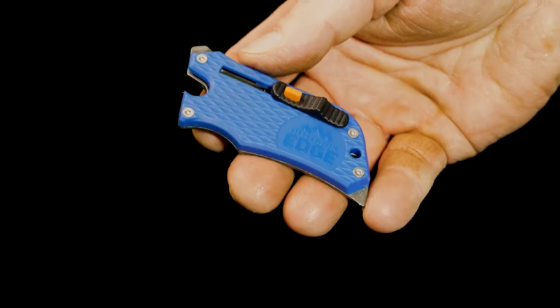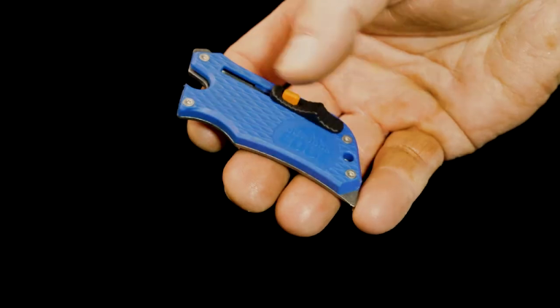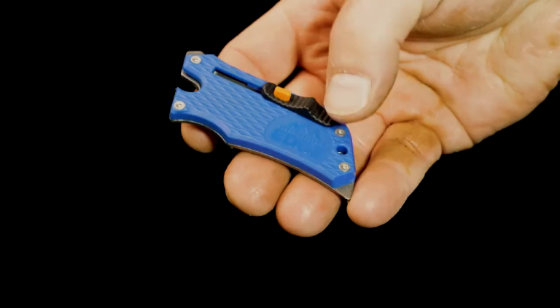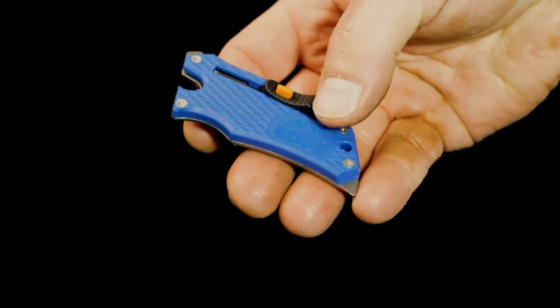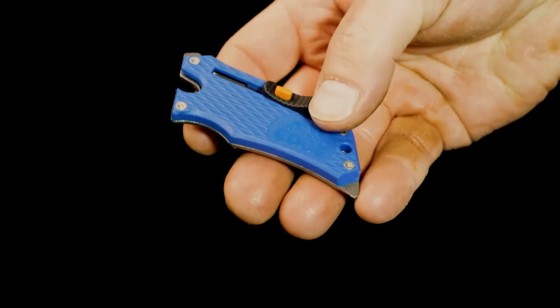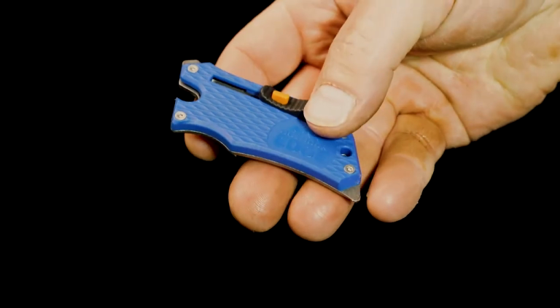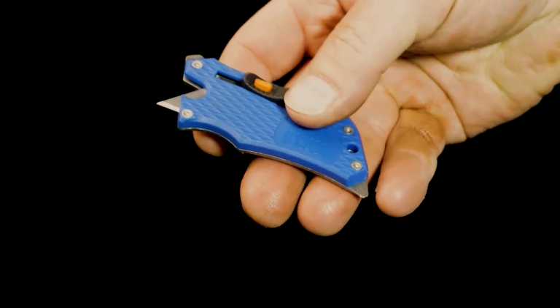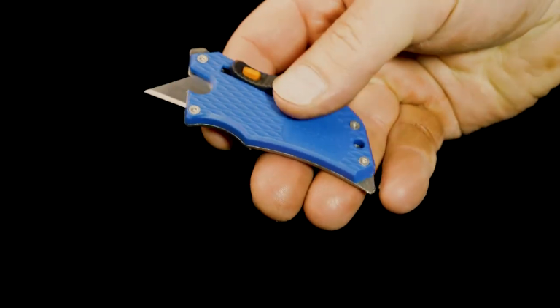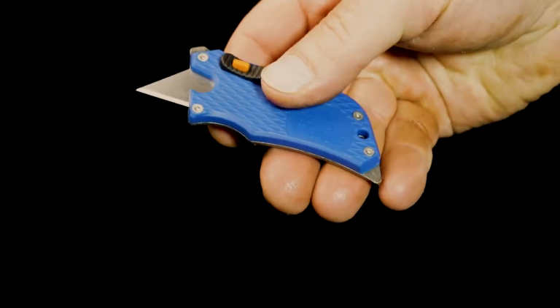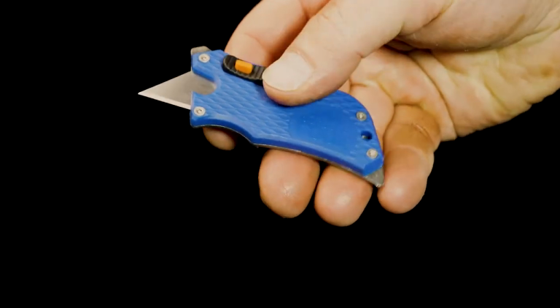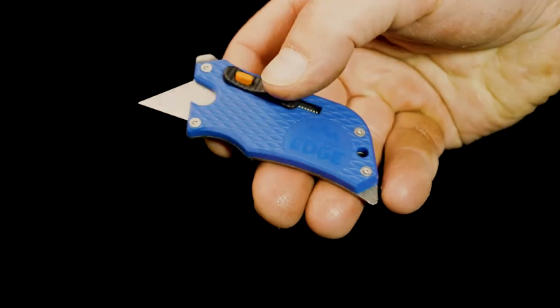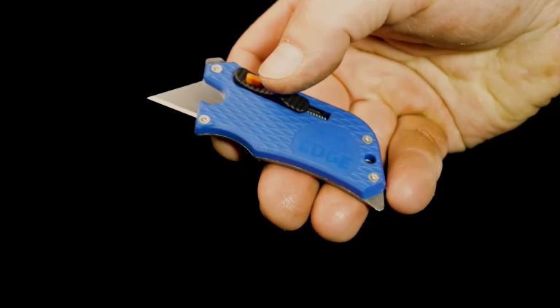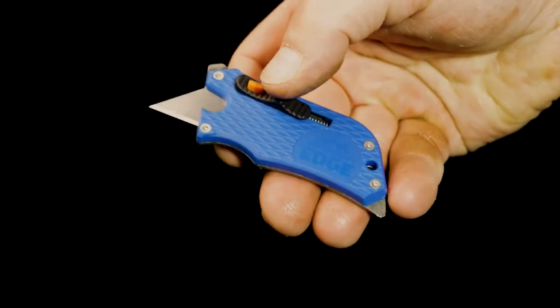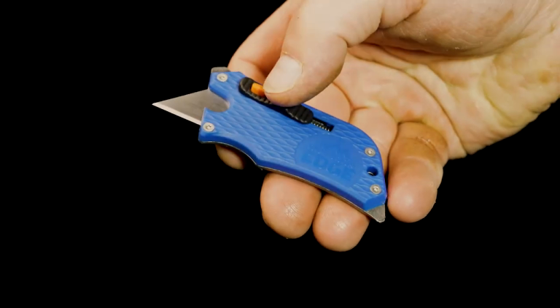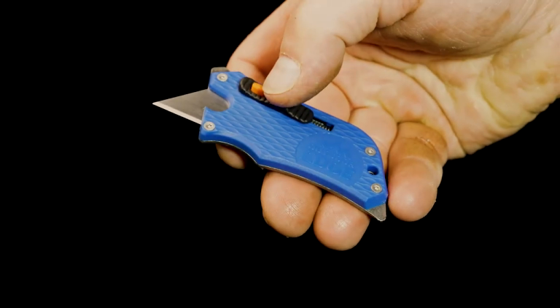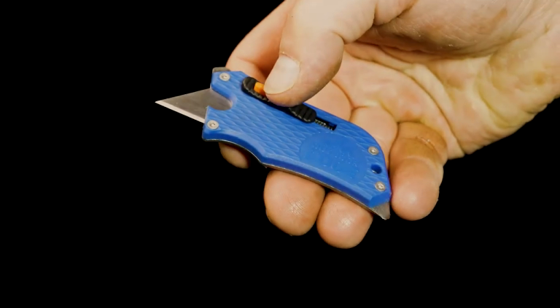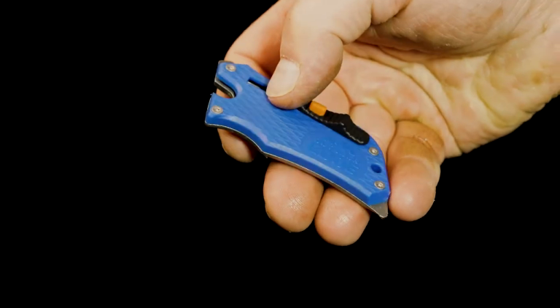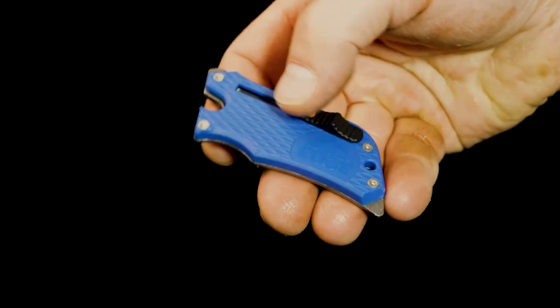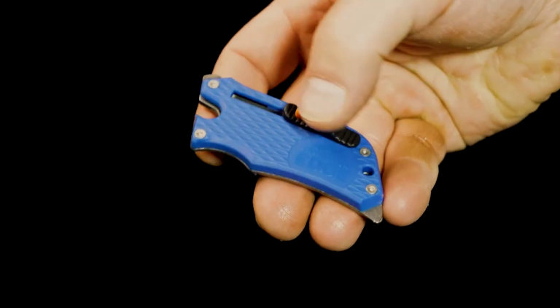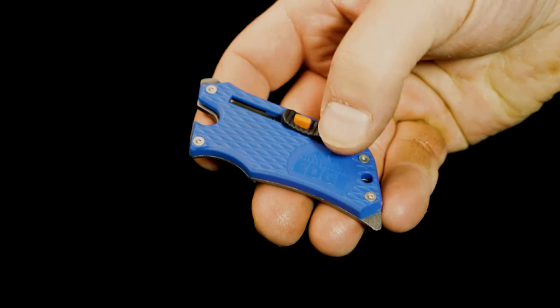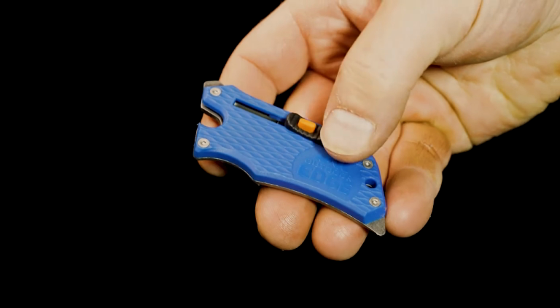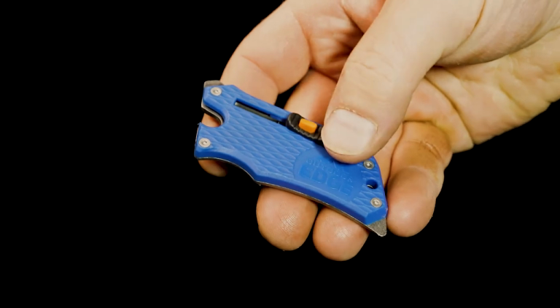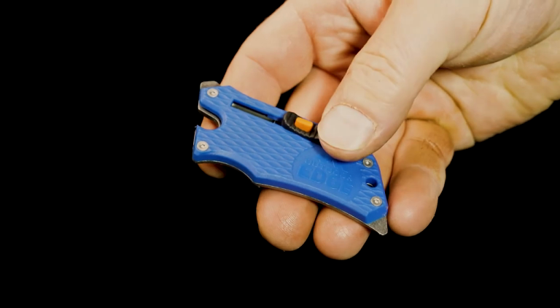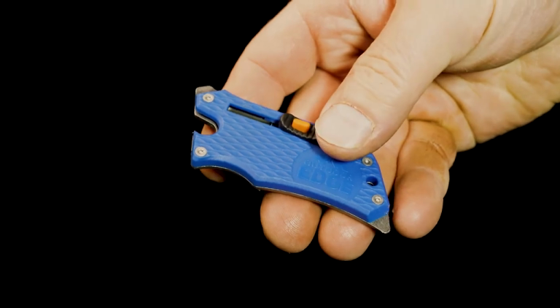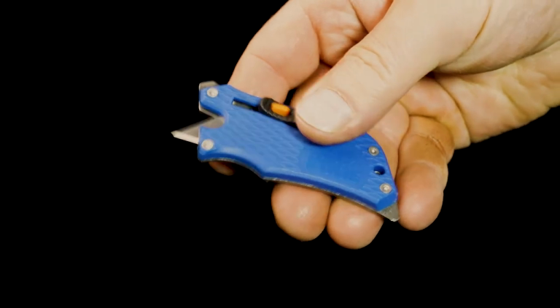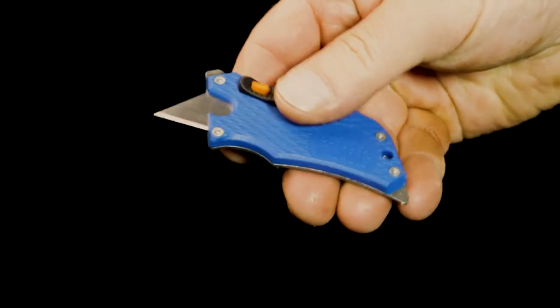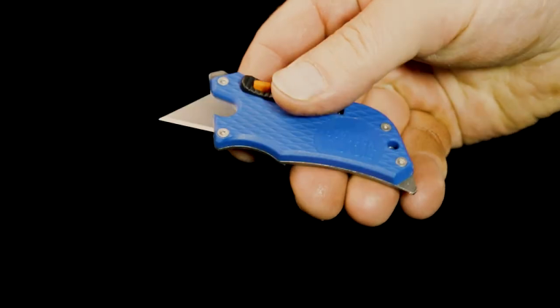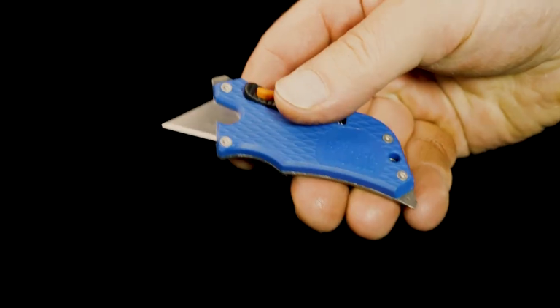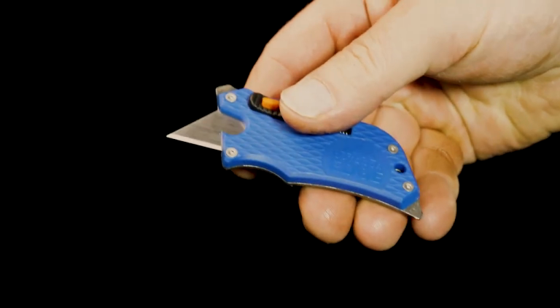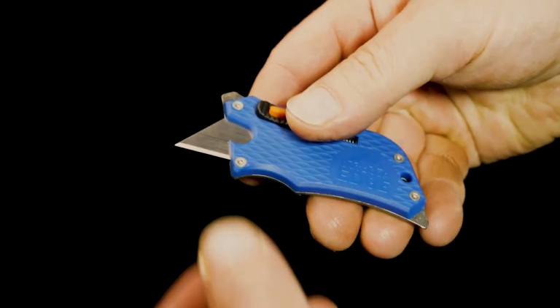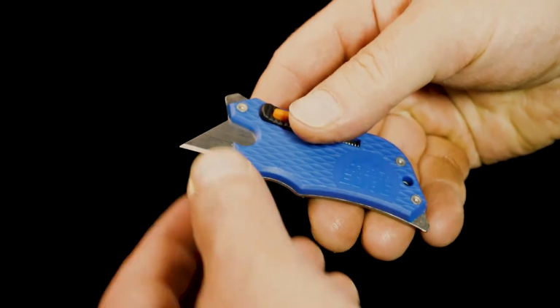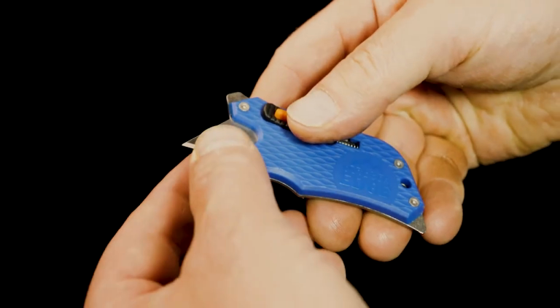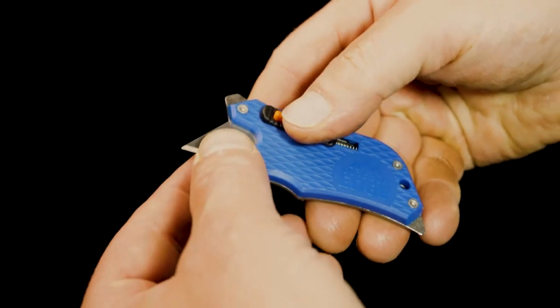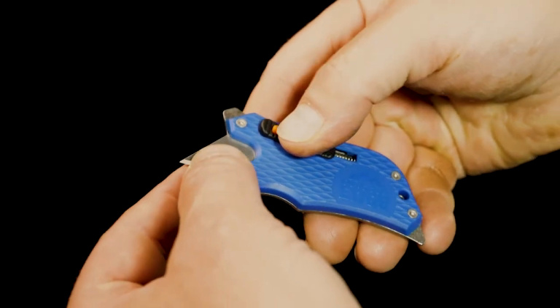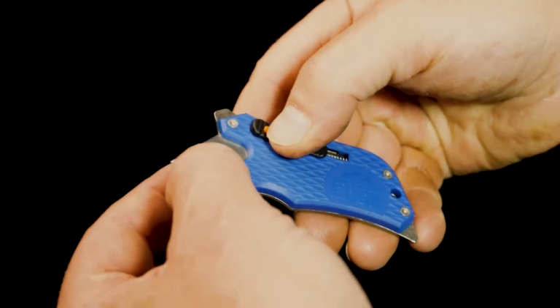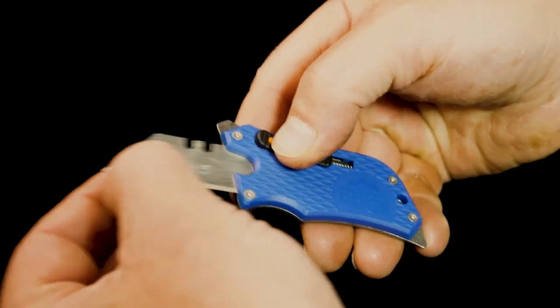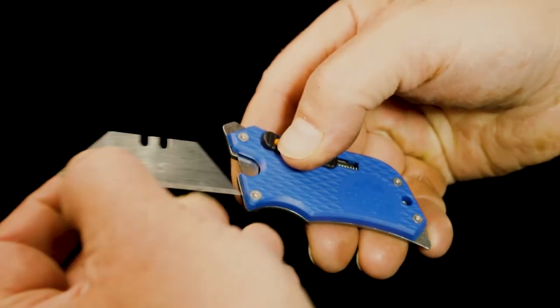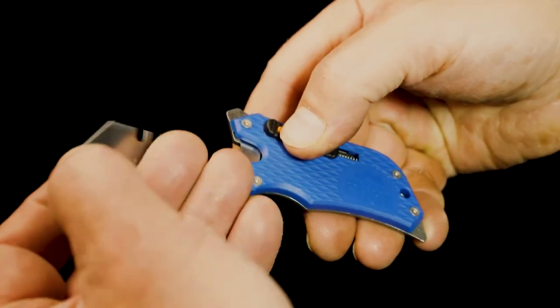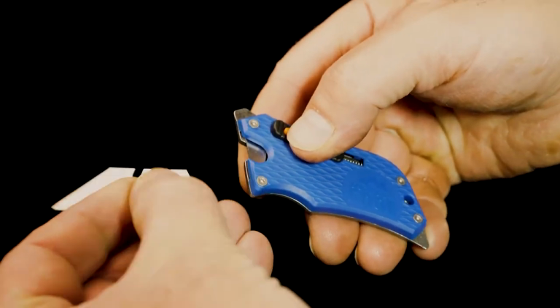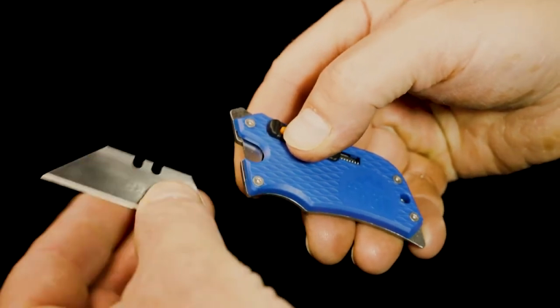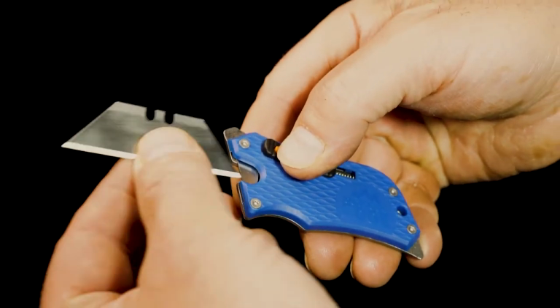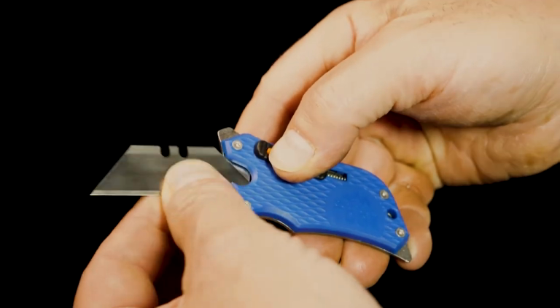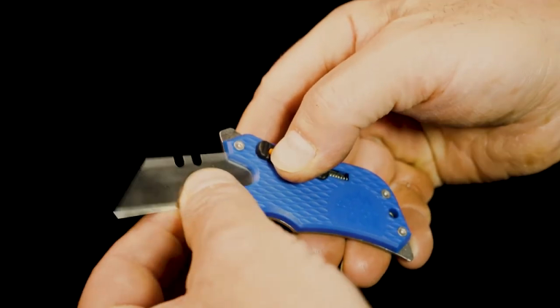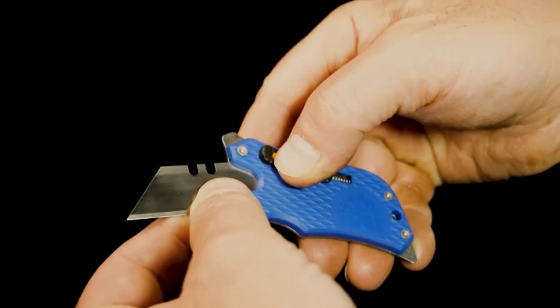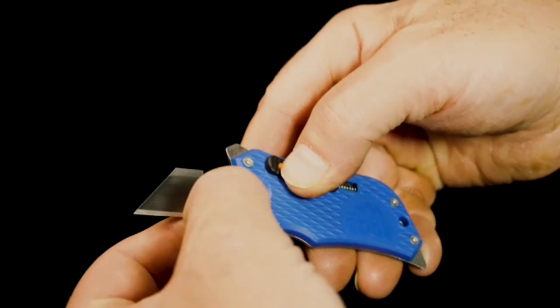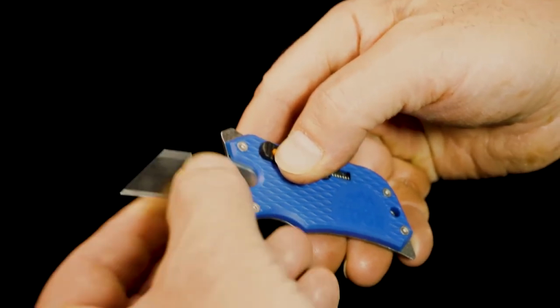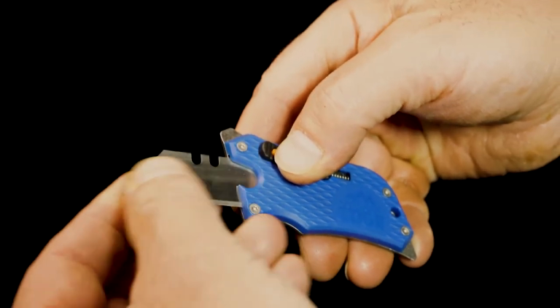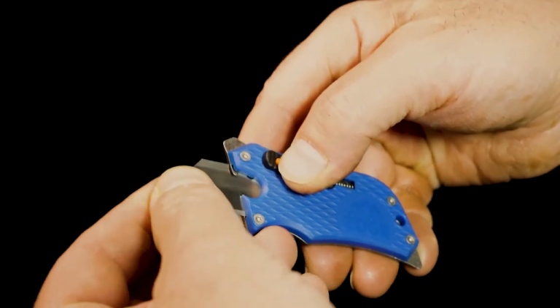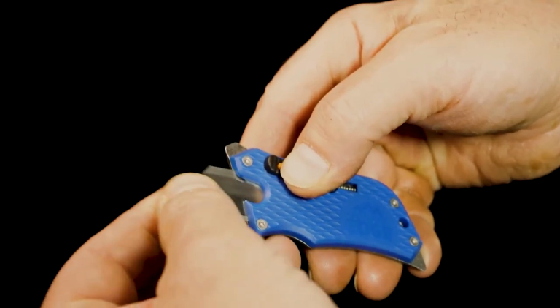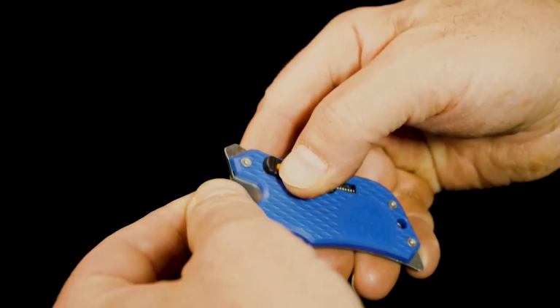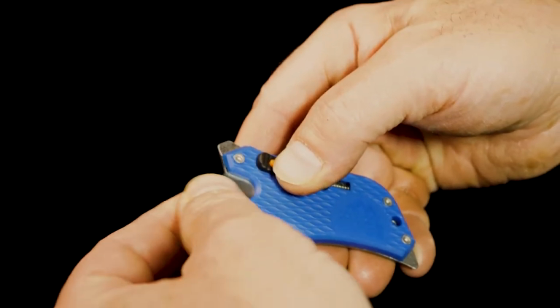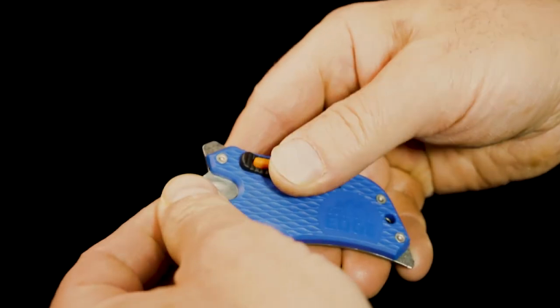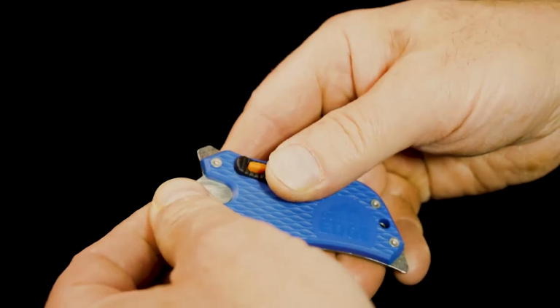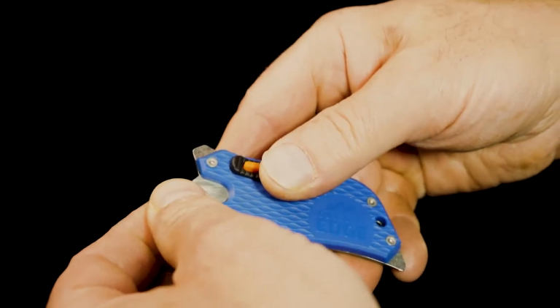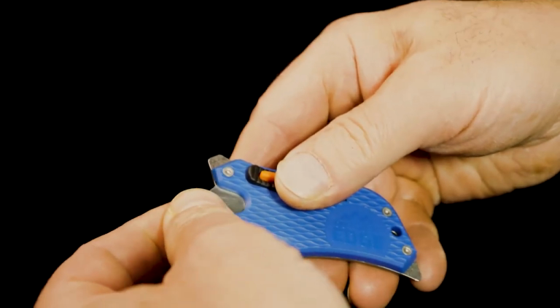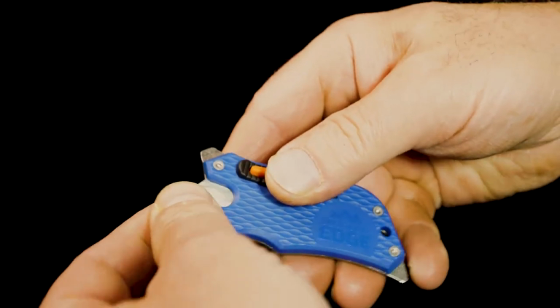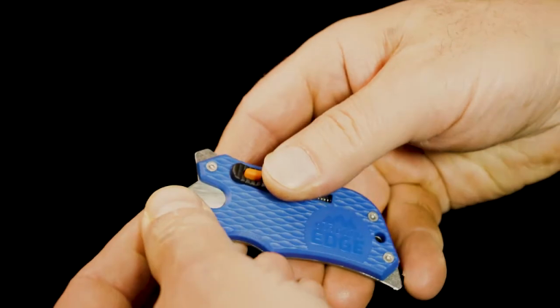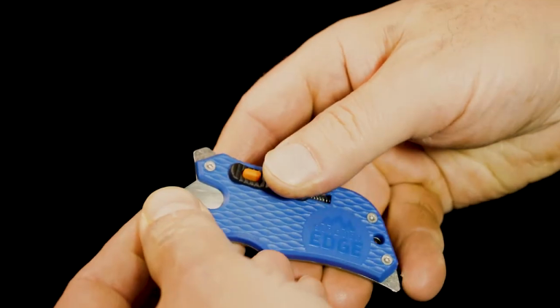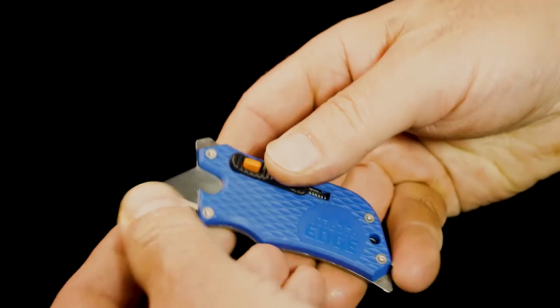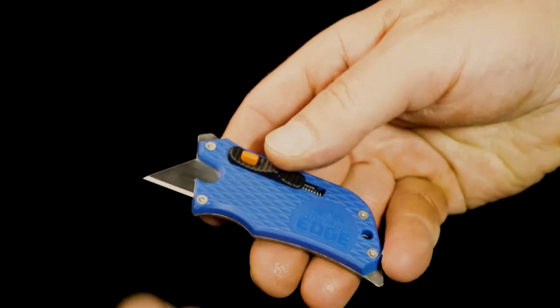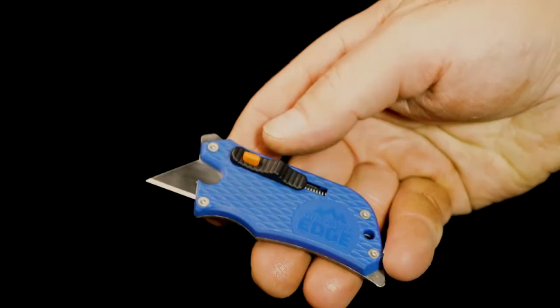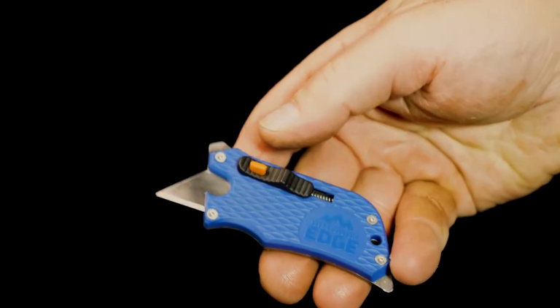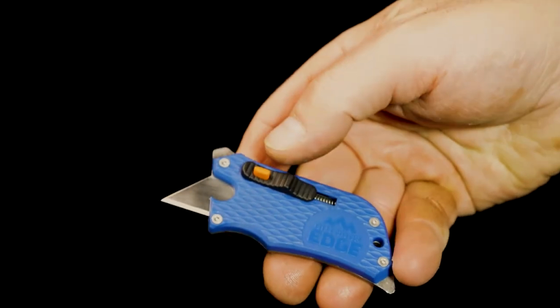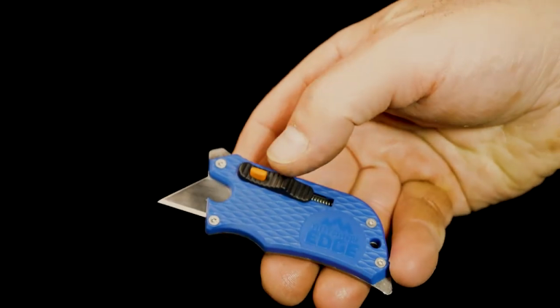The blade slides into a locking position and auto-retracts instantly. Blades change fast and easy with the push of a button.